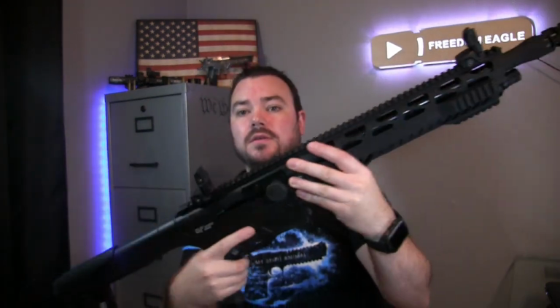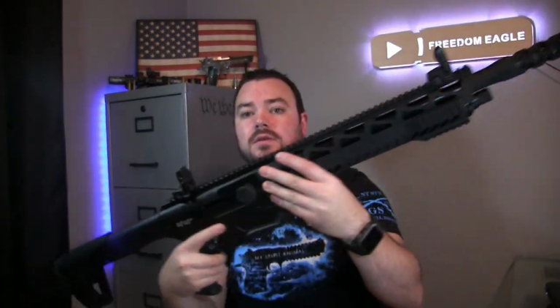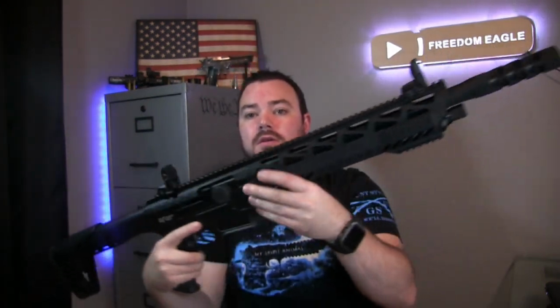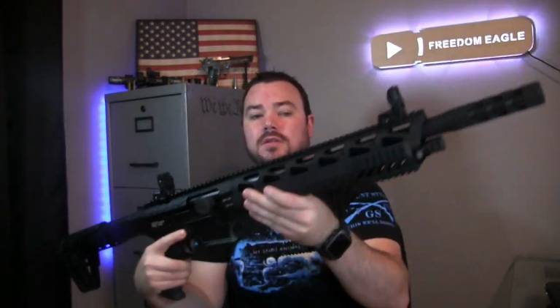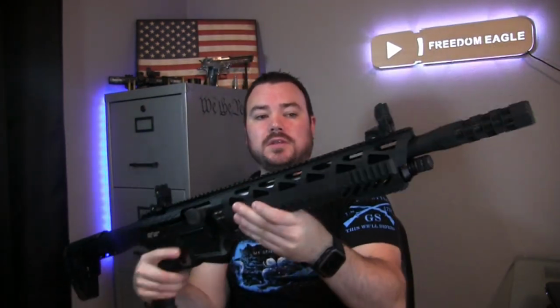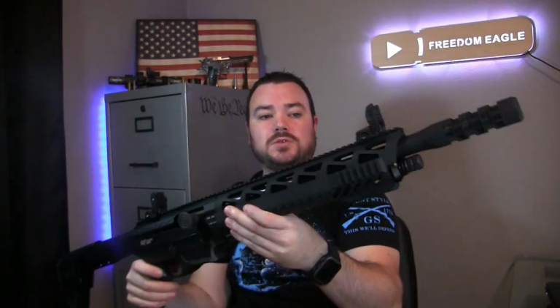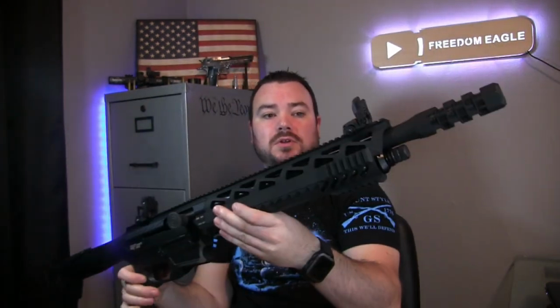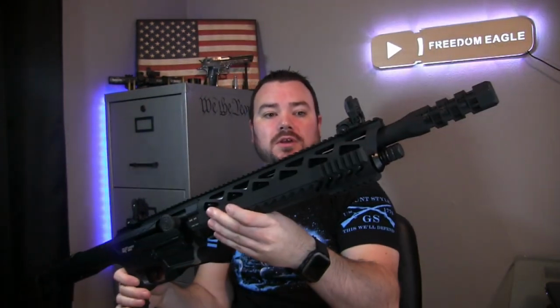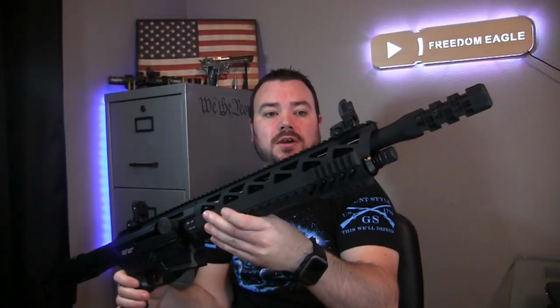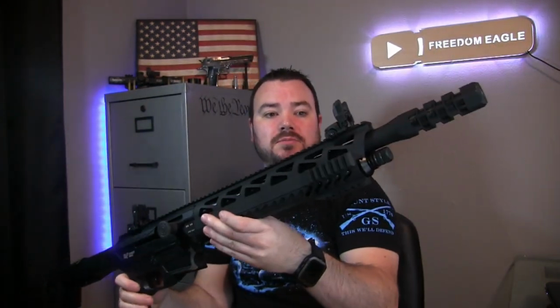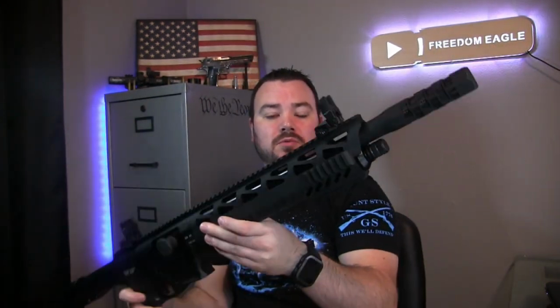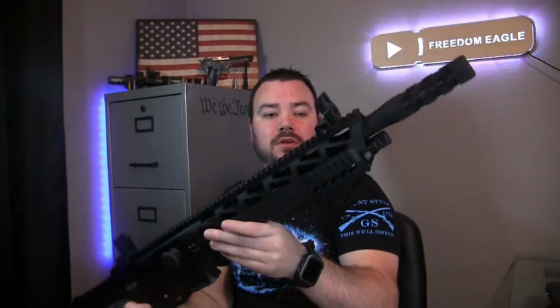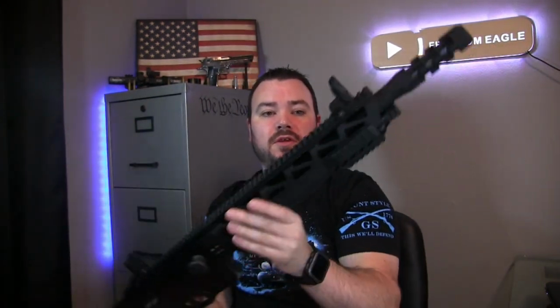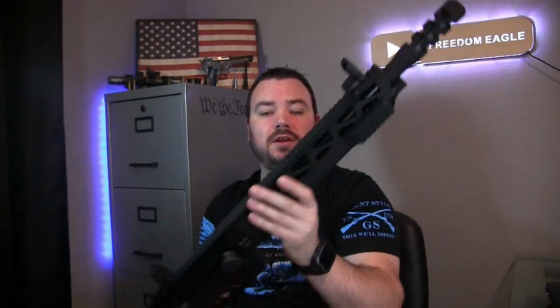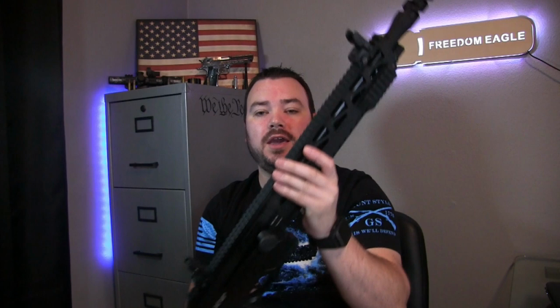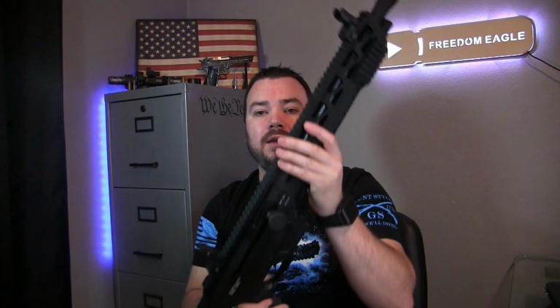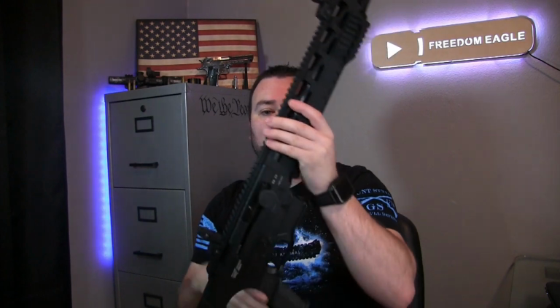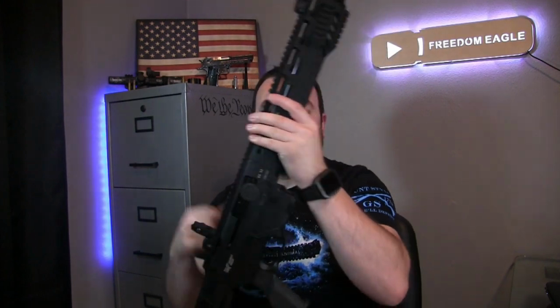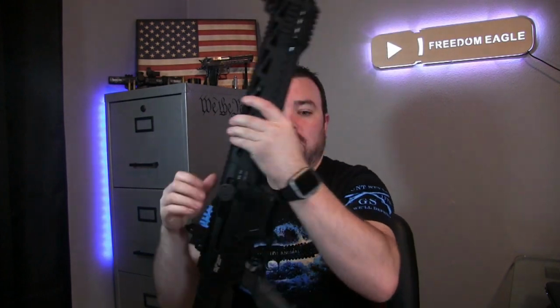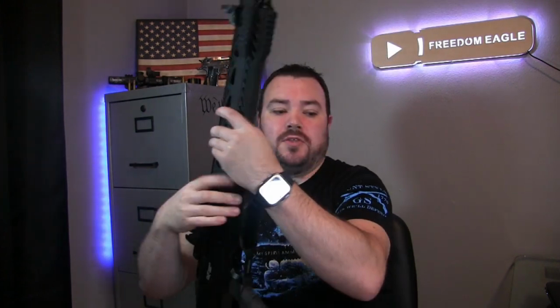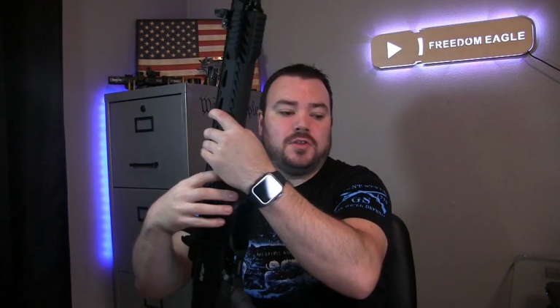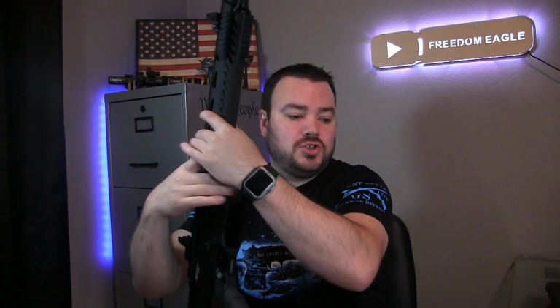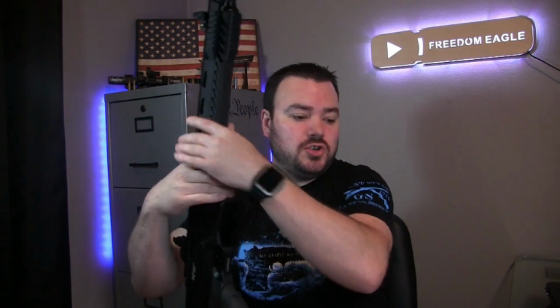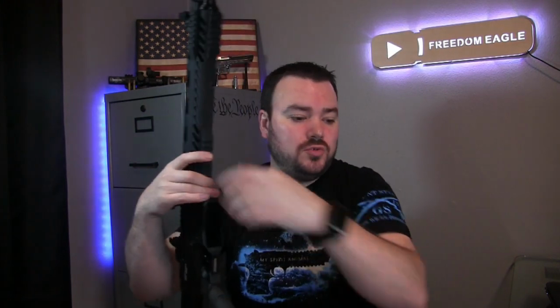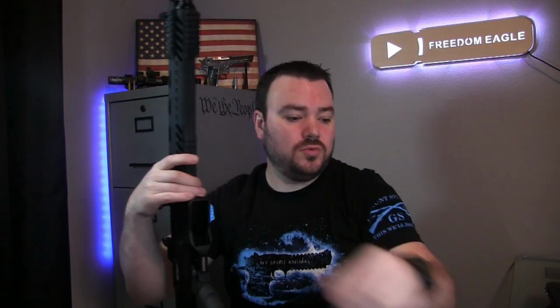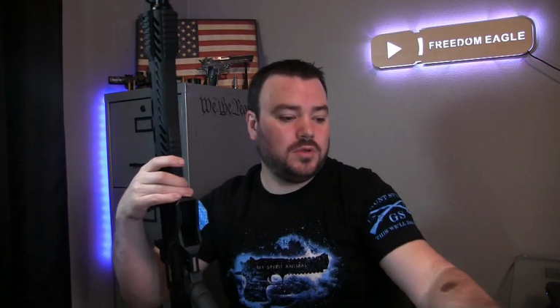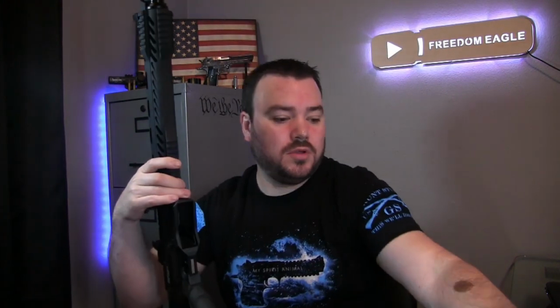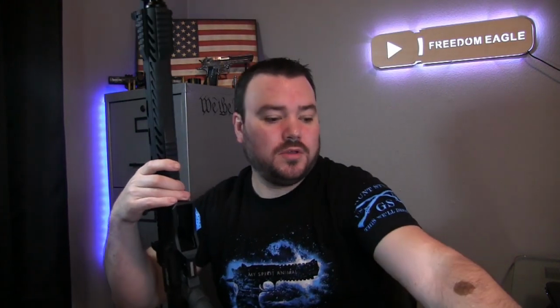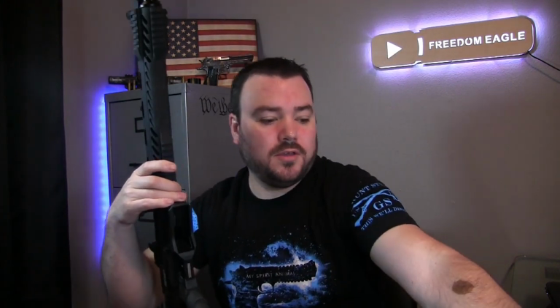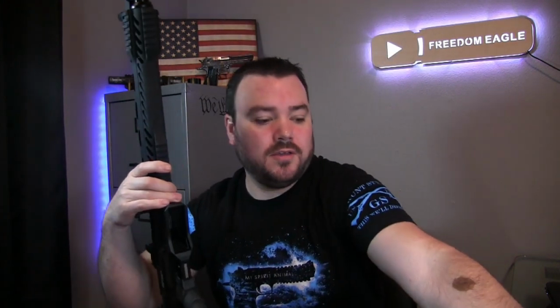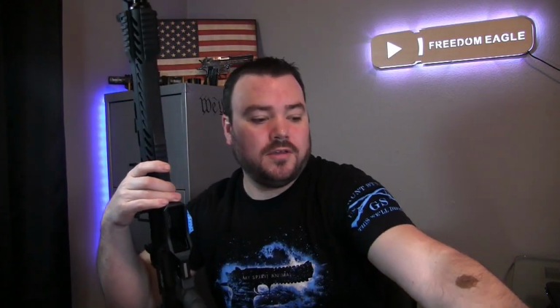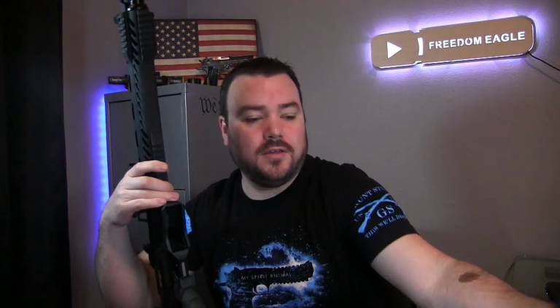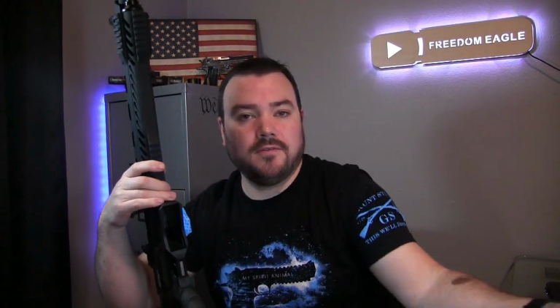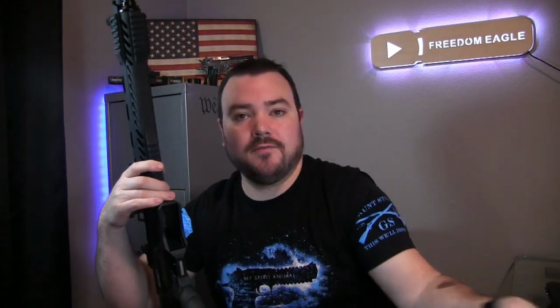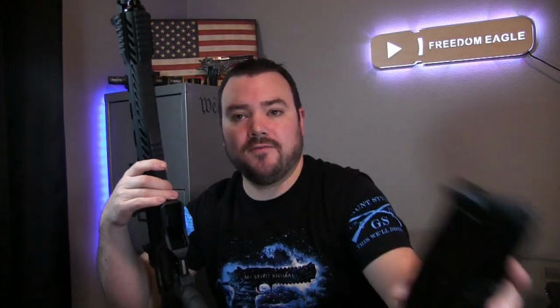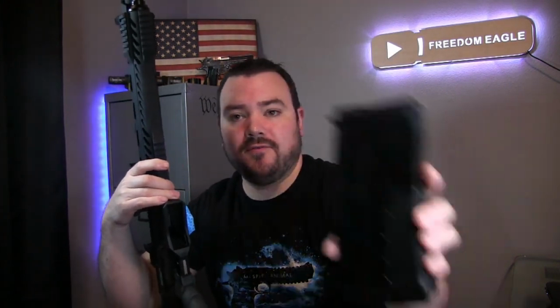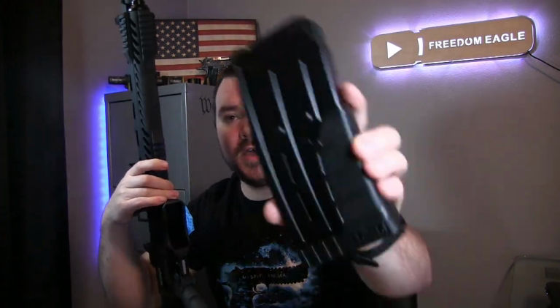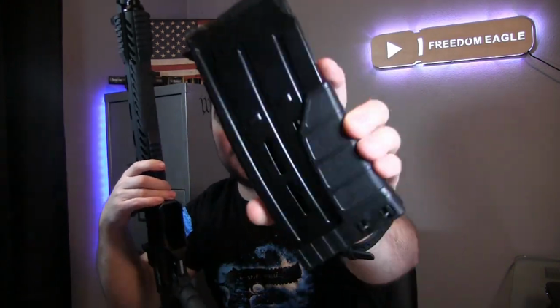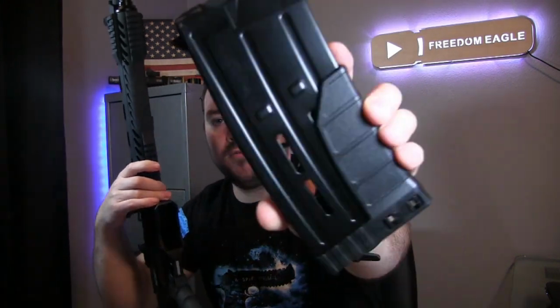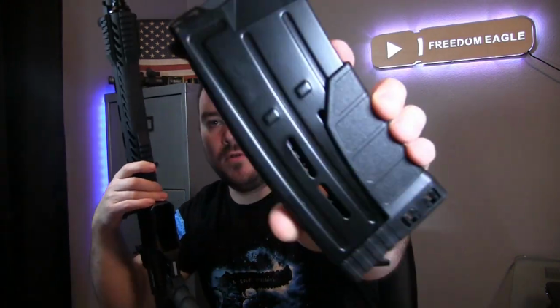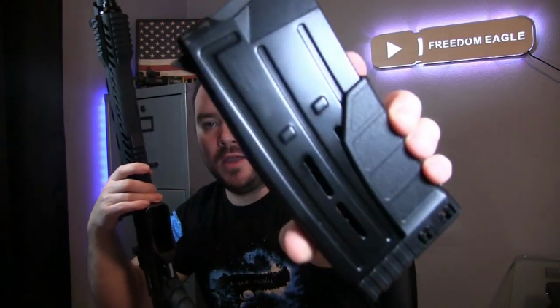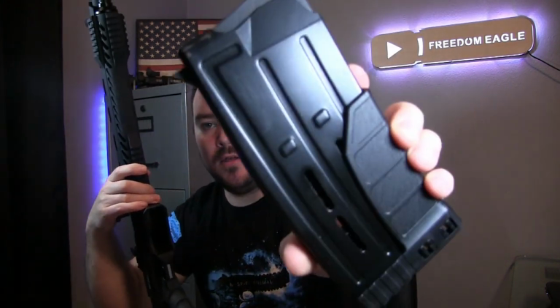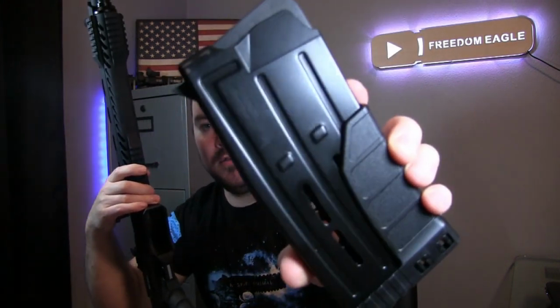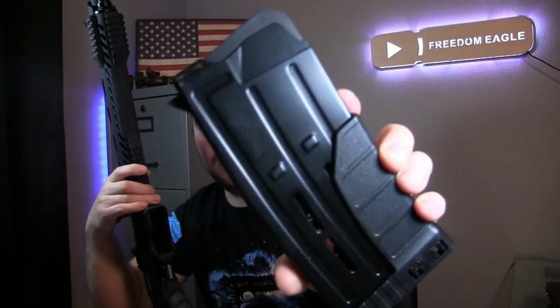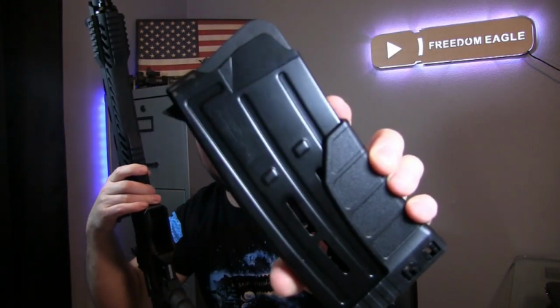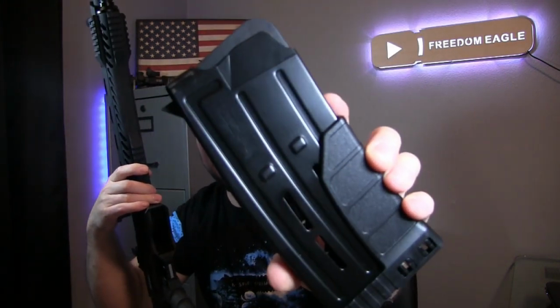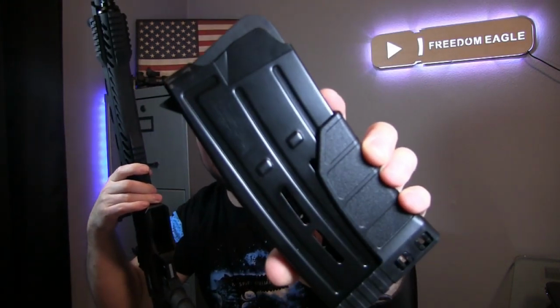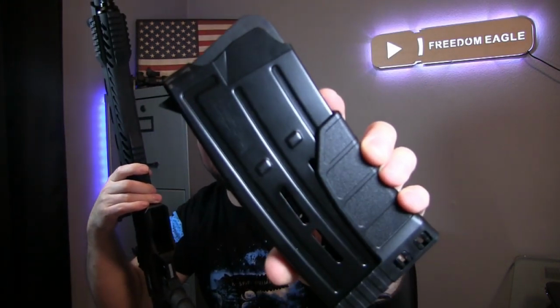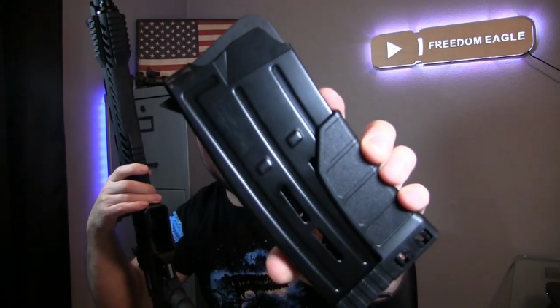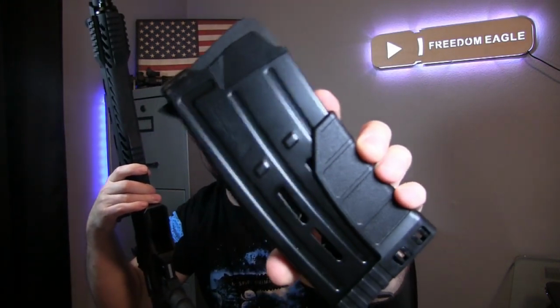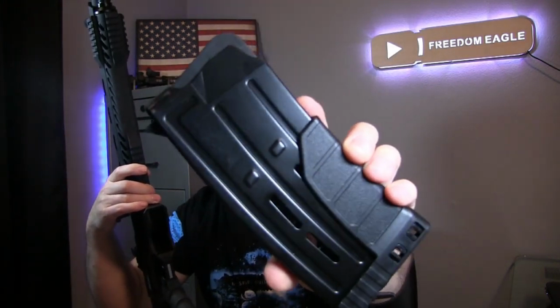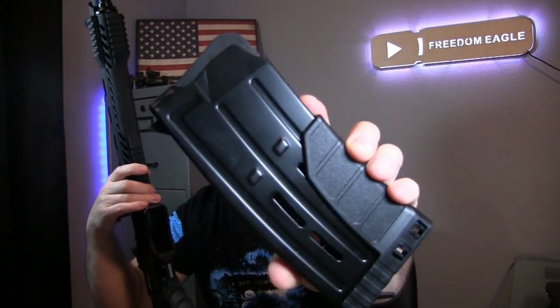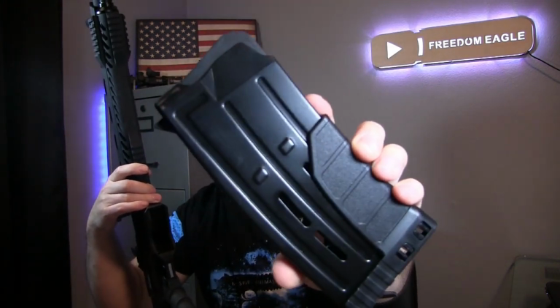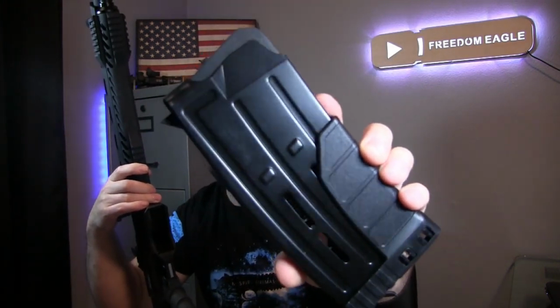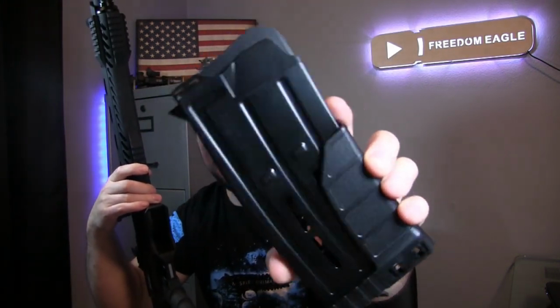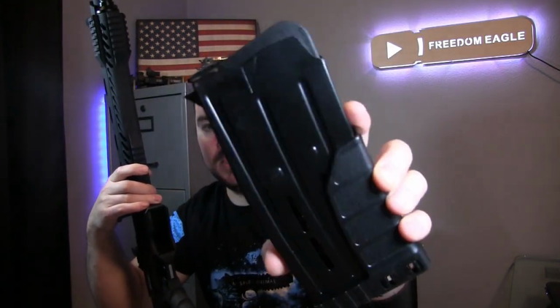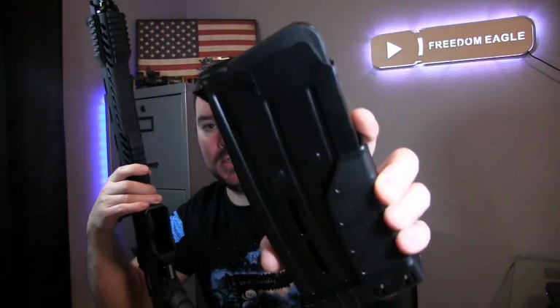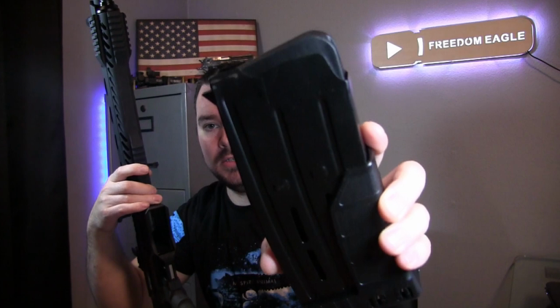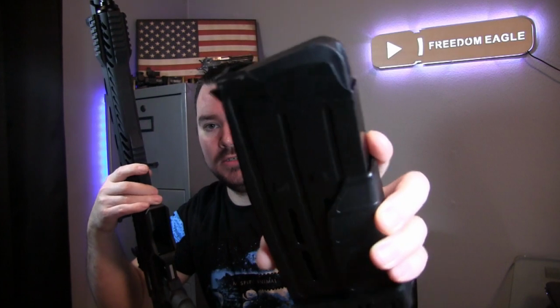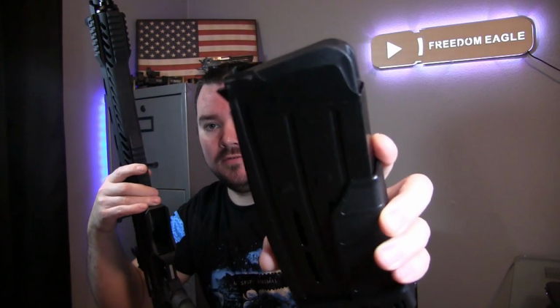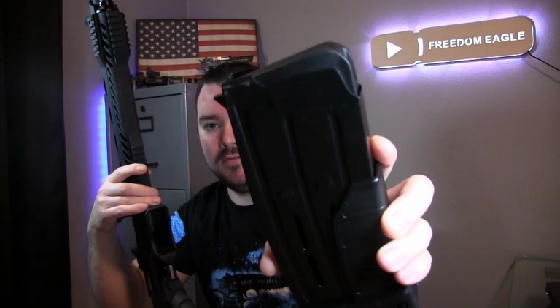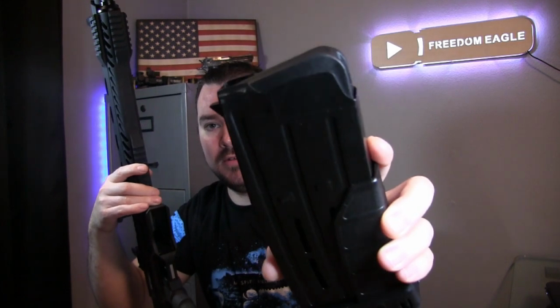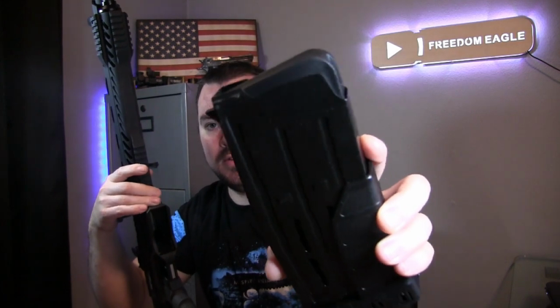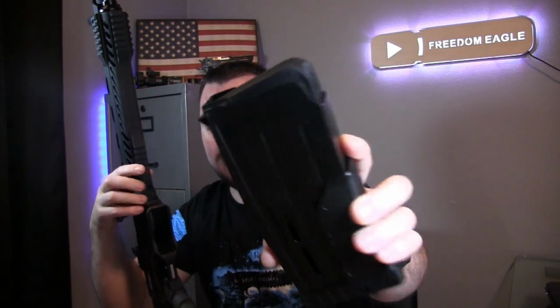It came with two five-round metal magazines.